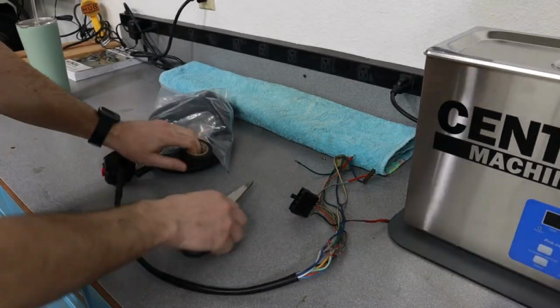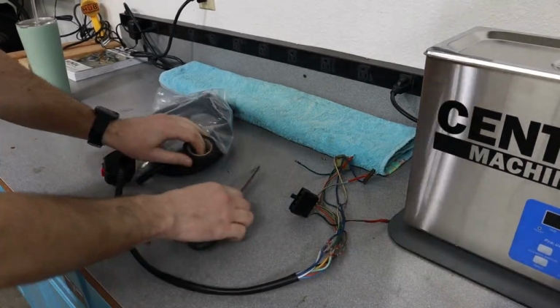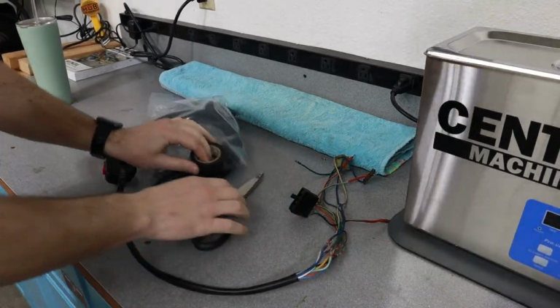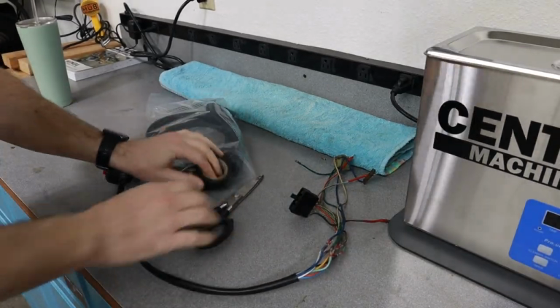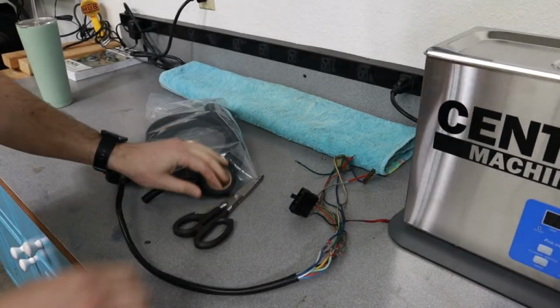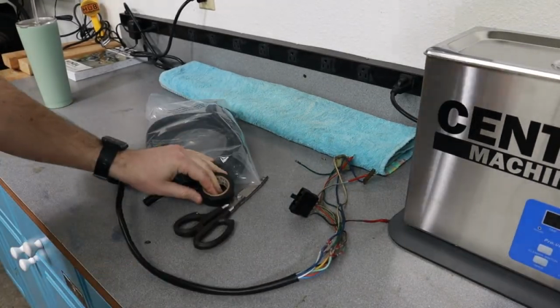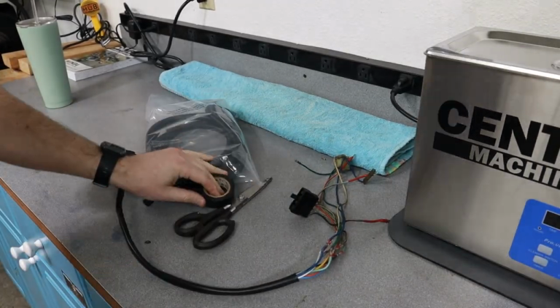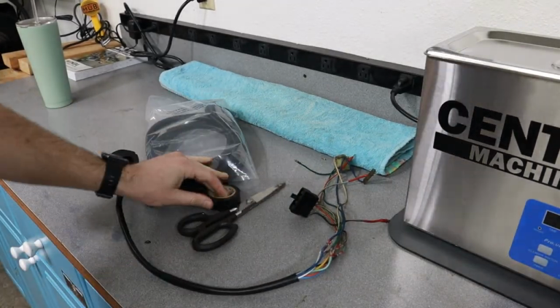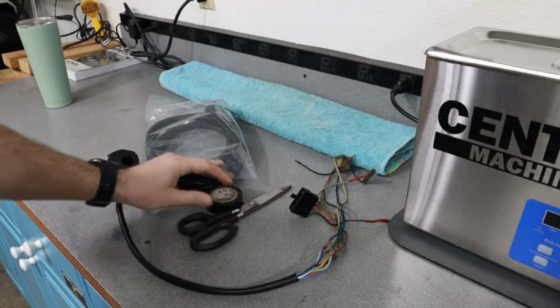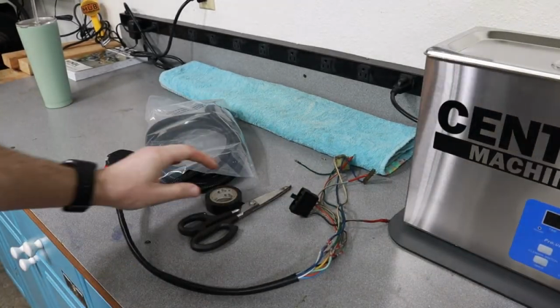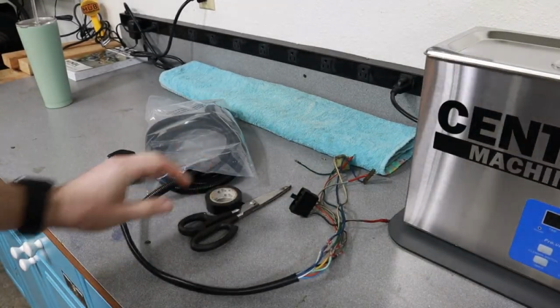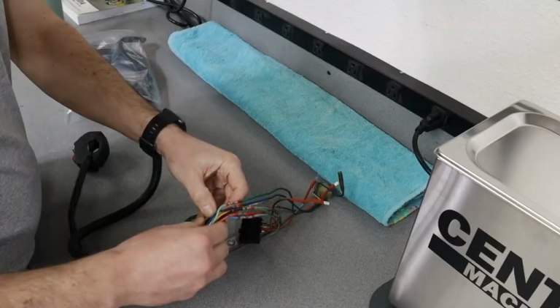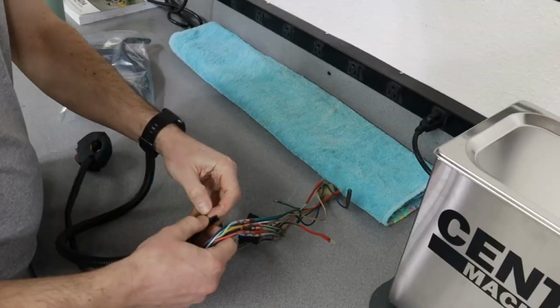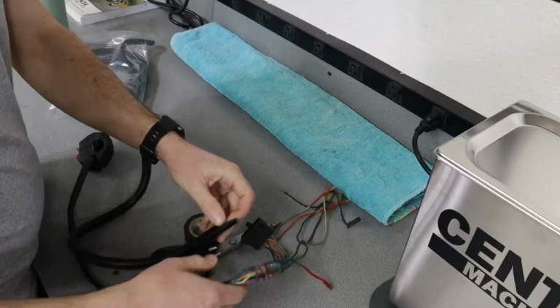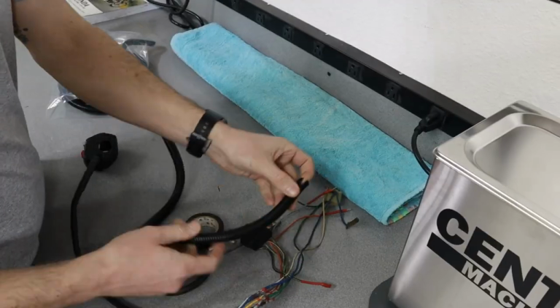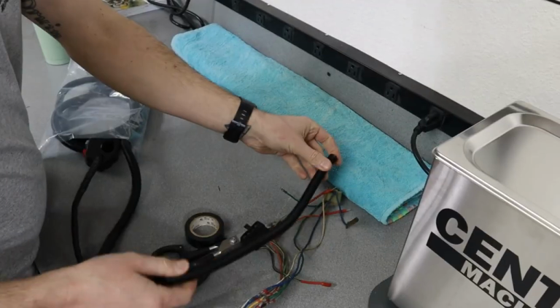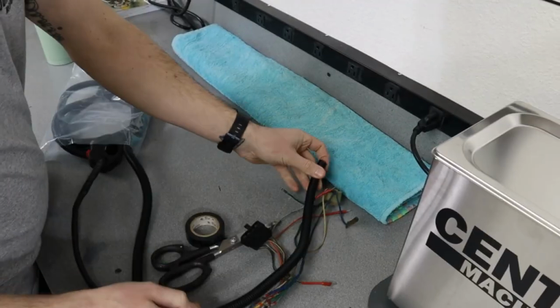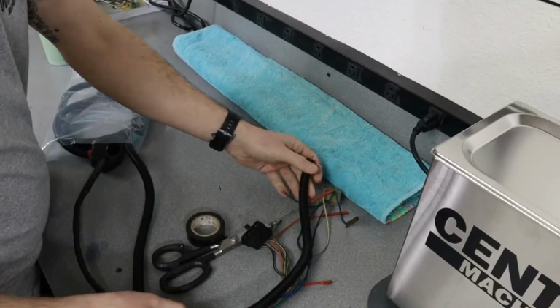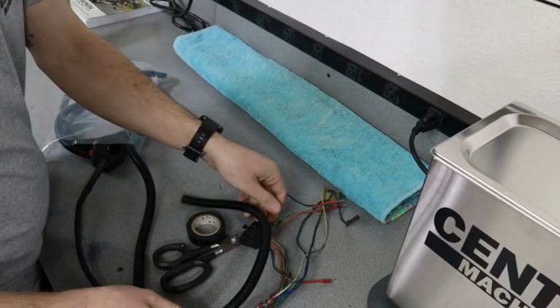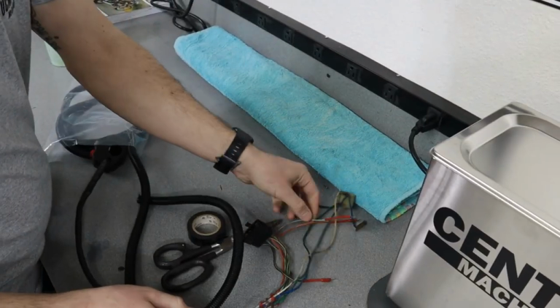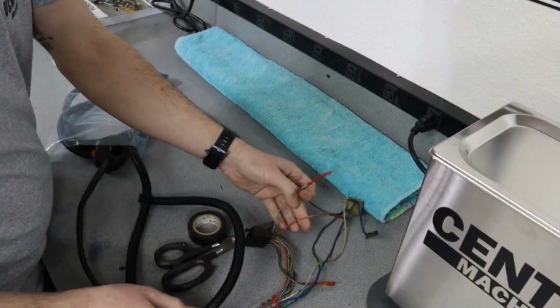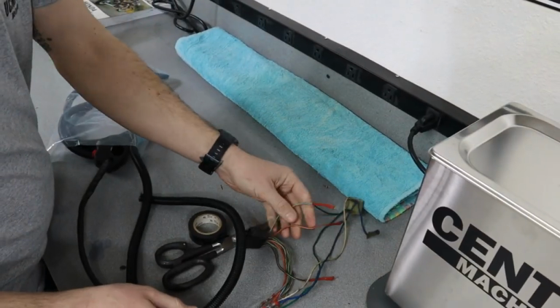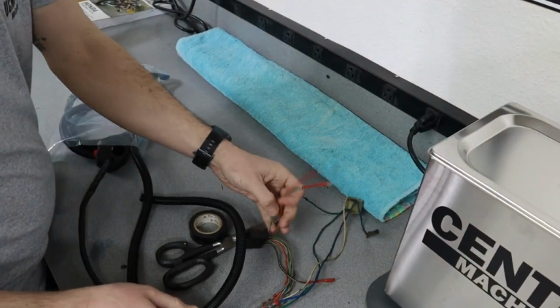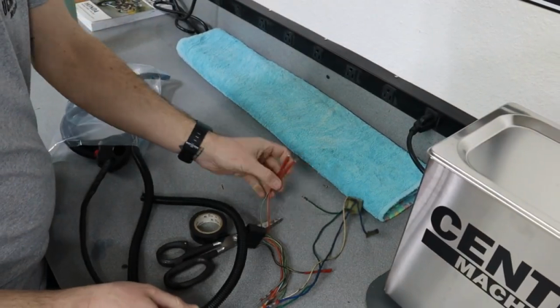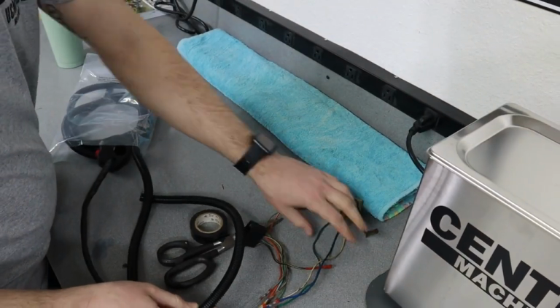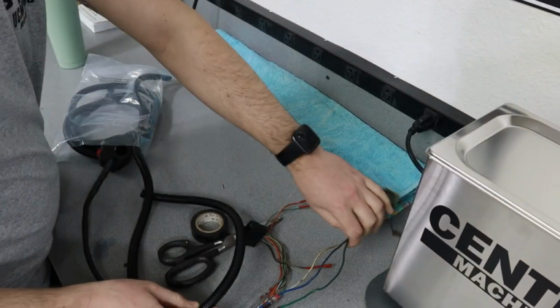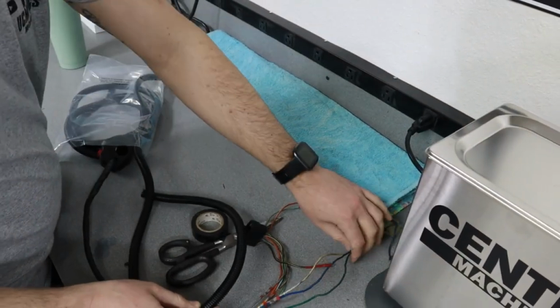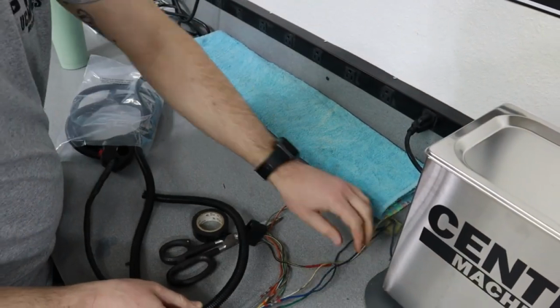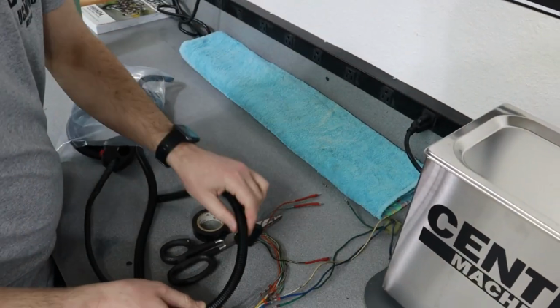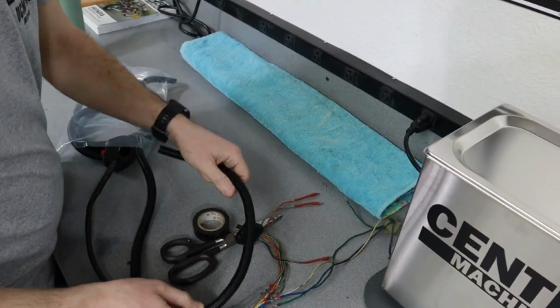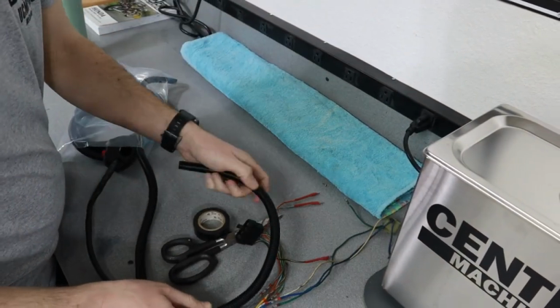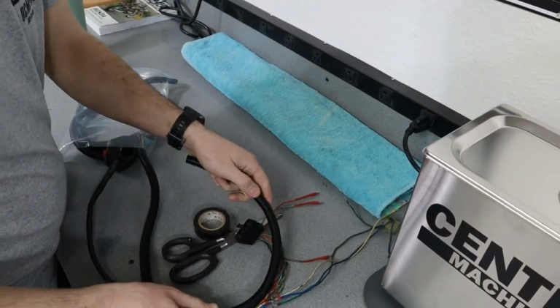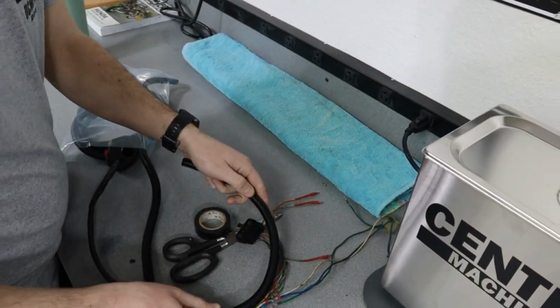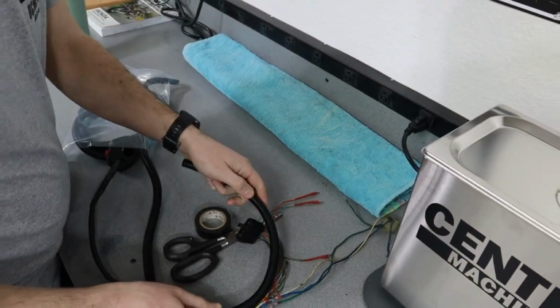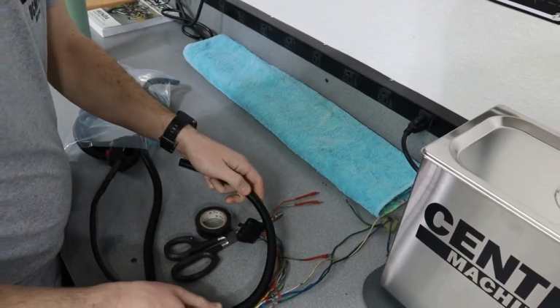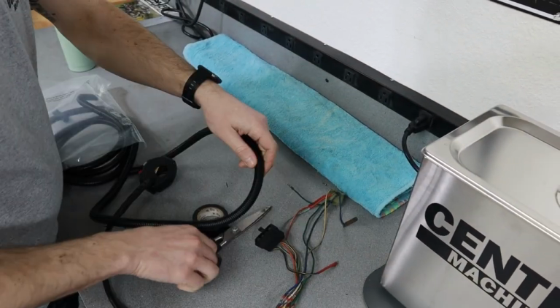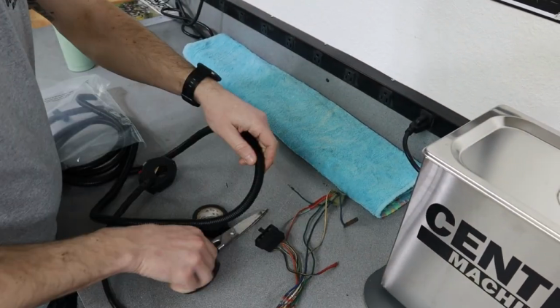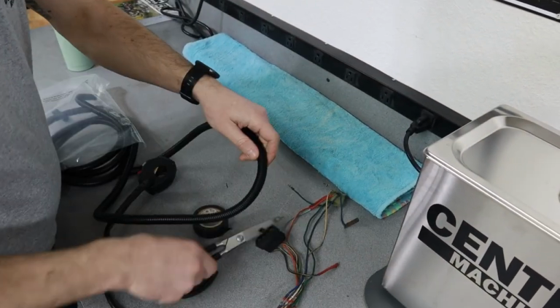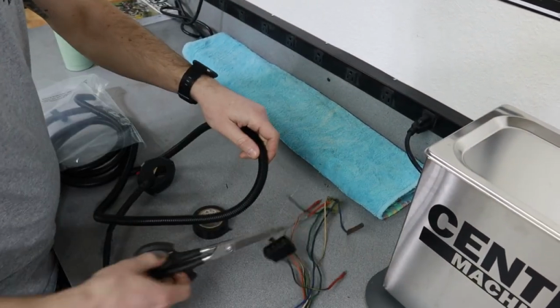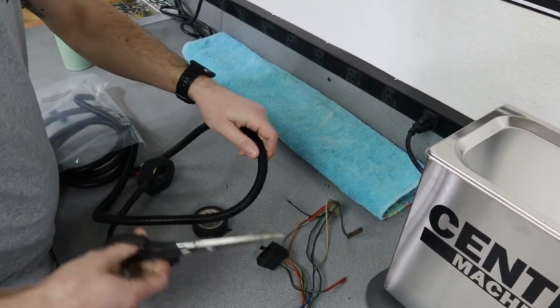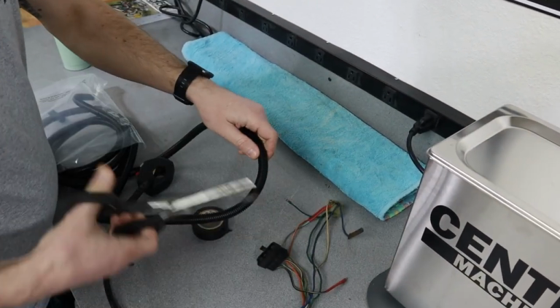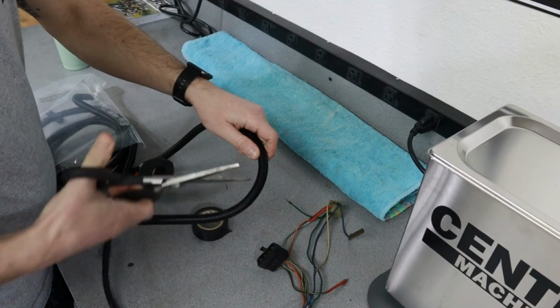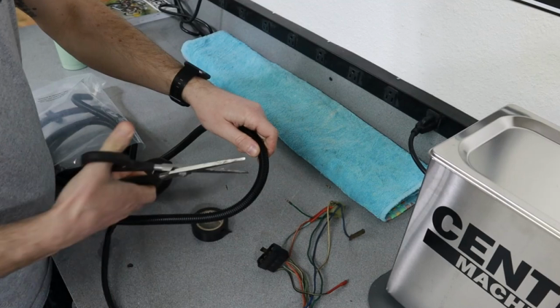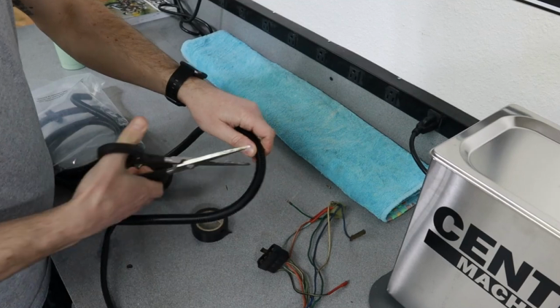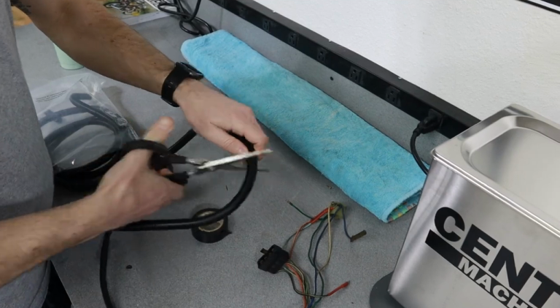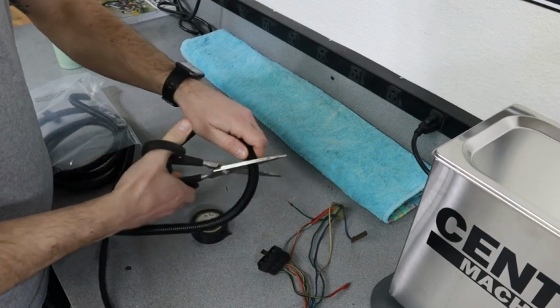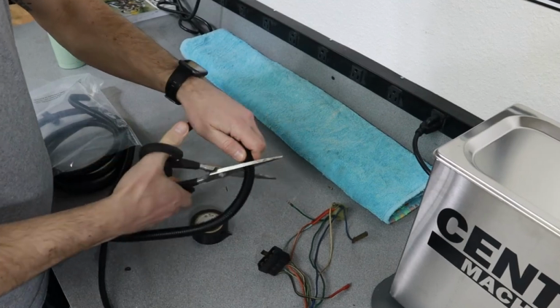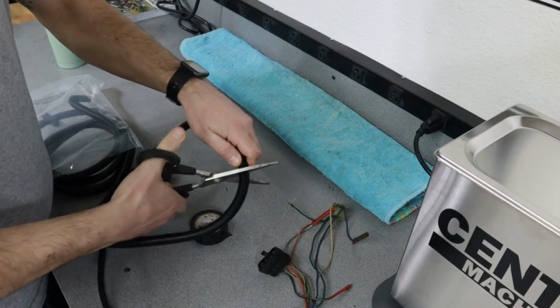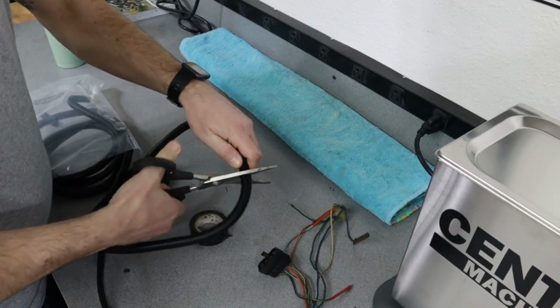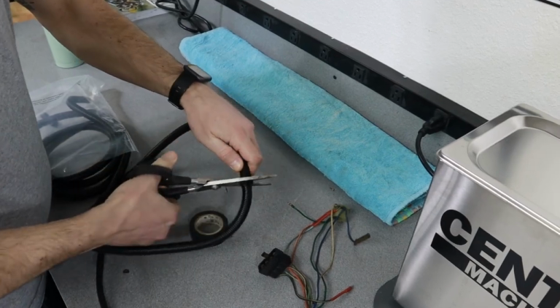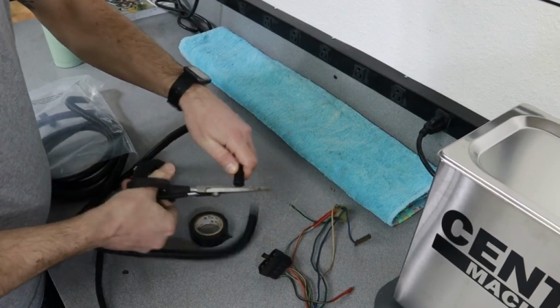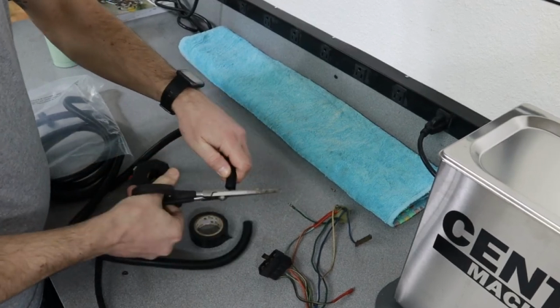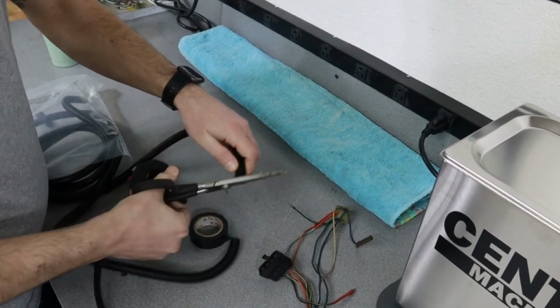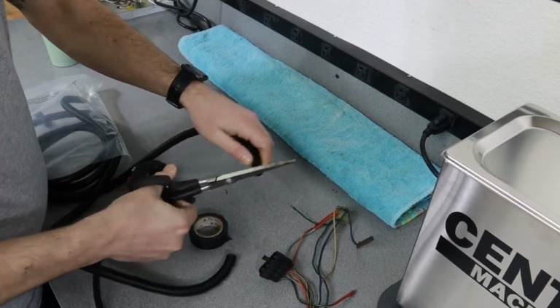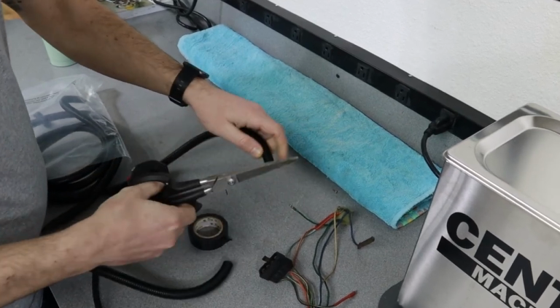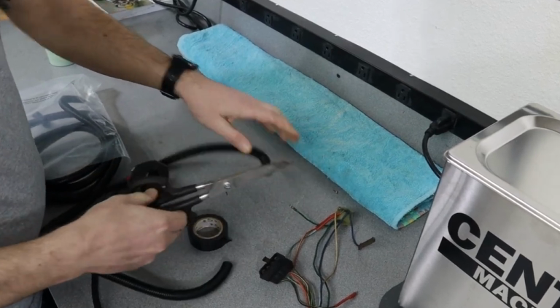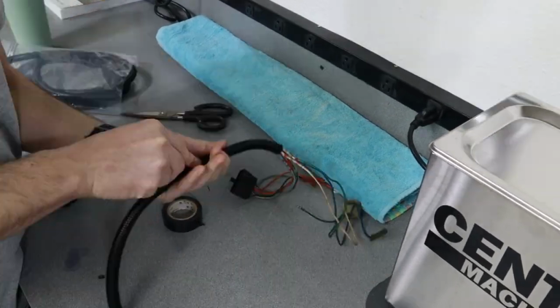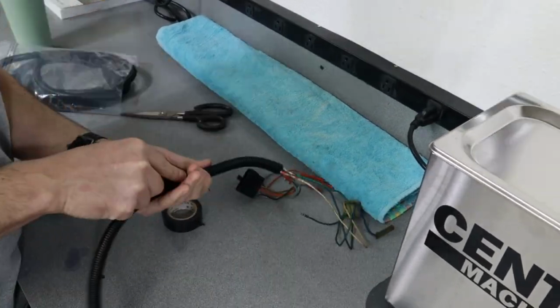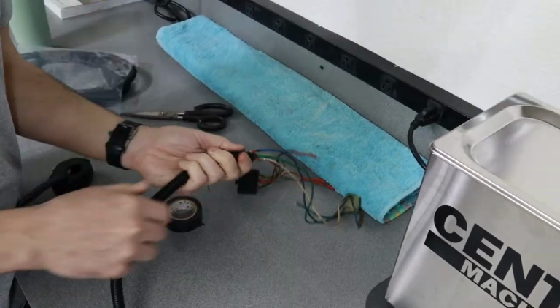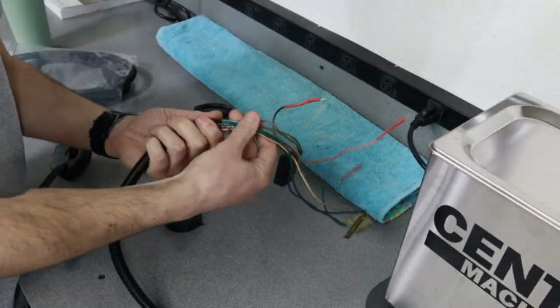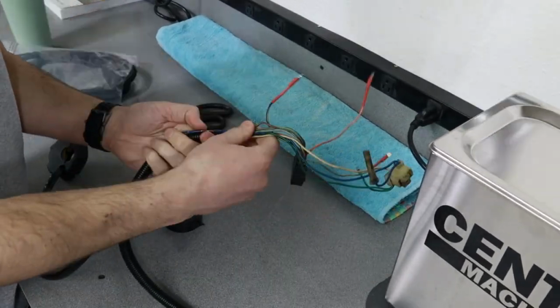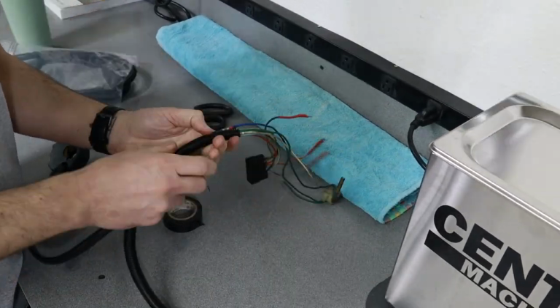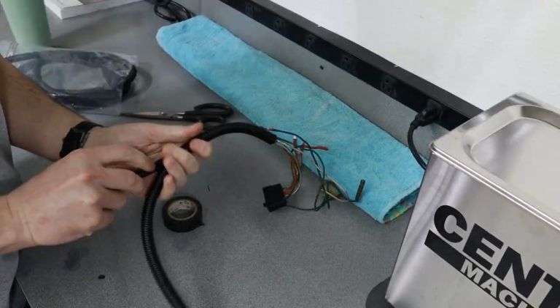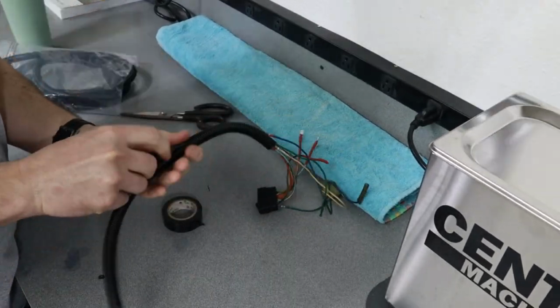Now that we've got everything wired up and know that it's working properly with the new control switch, we're just going to clean it up a little bit and make it look nice.